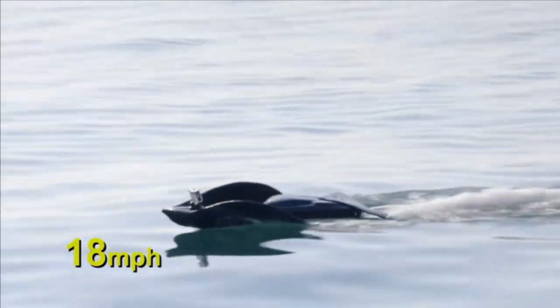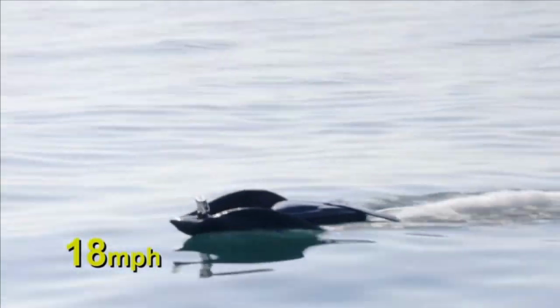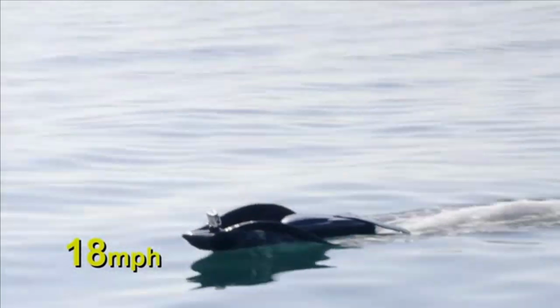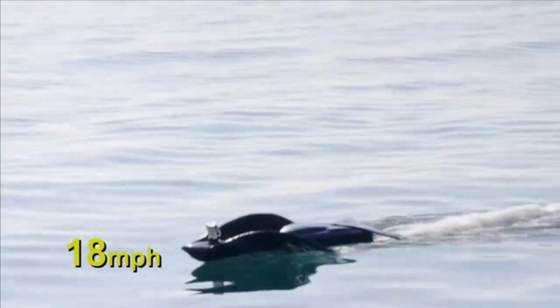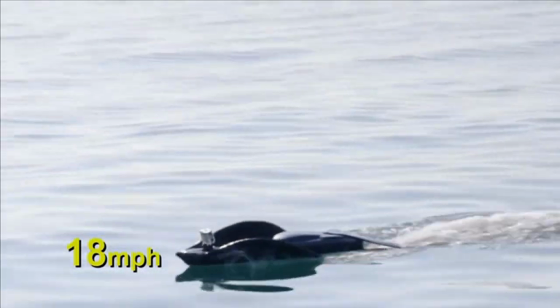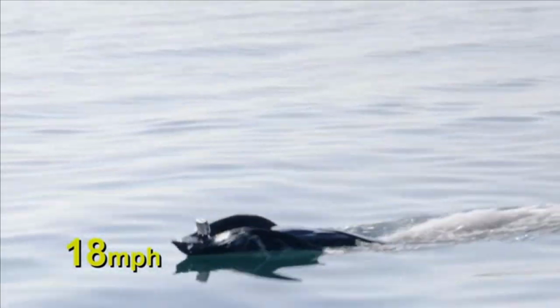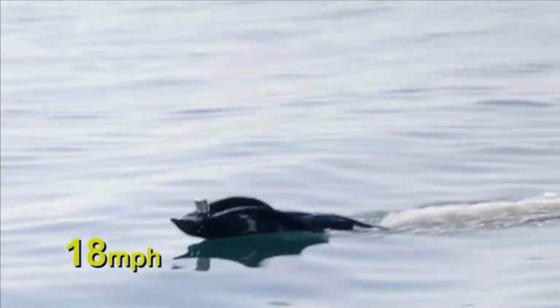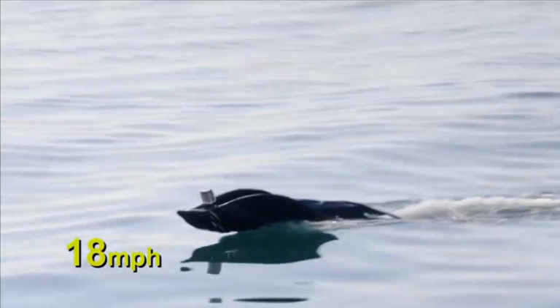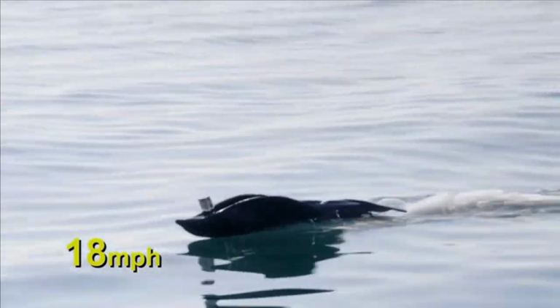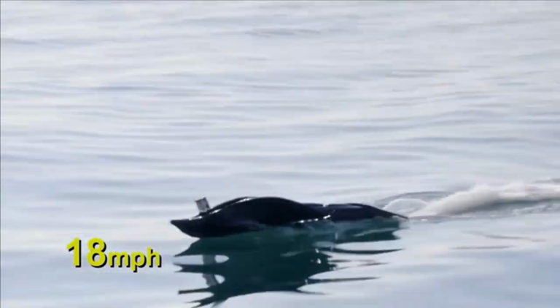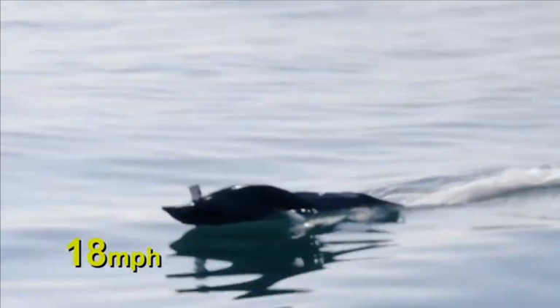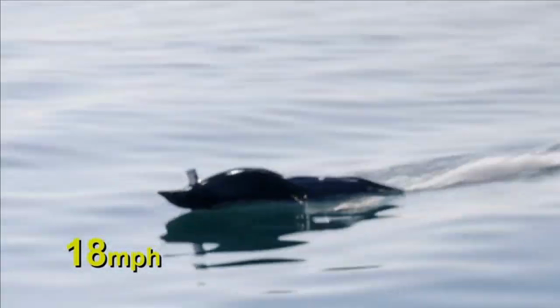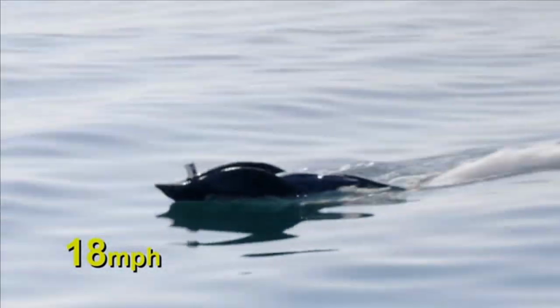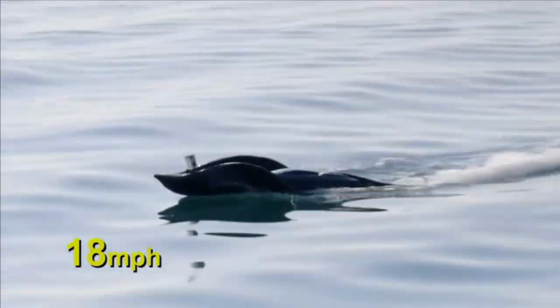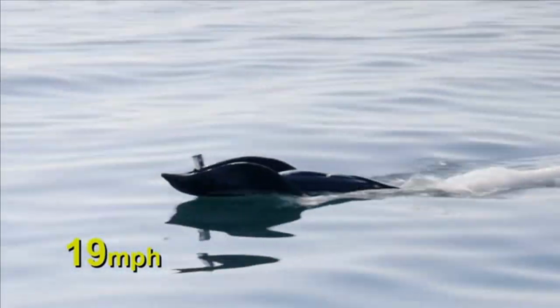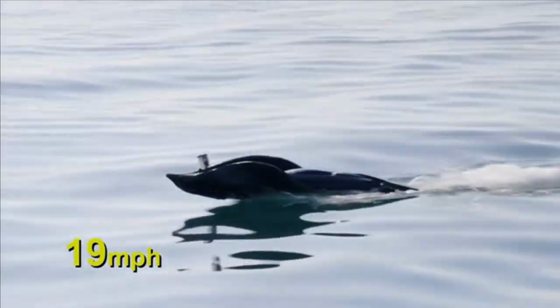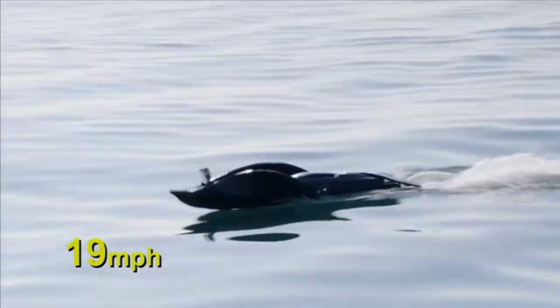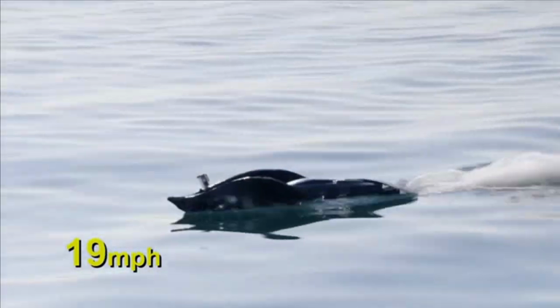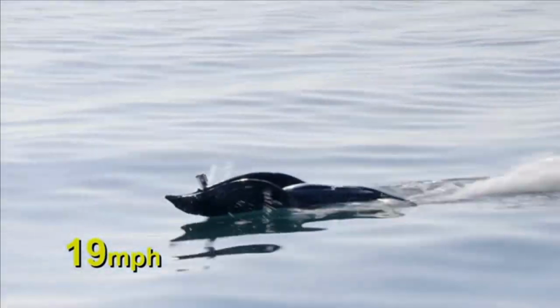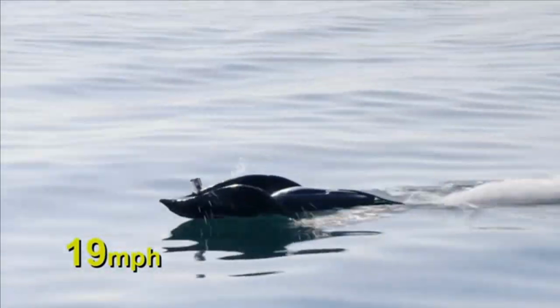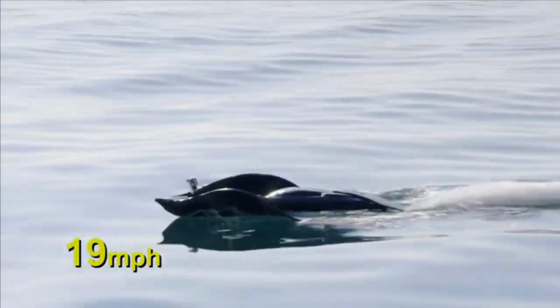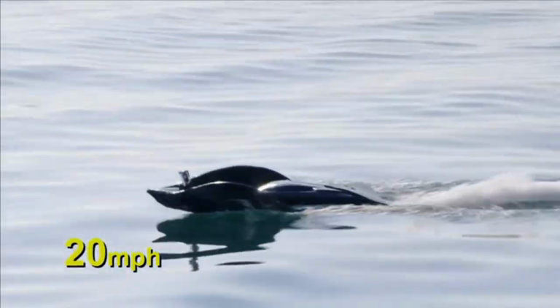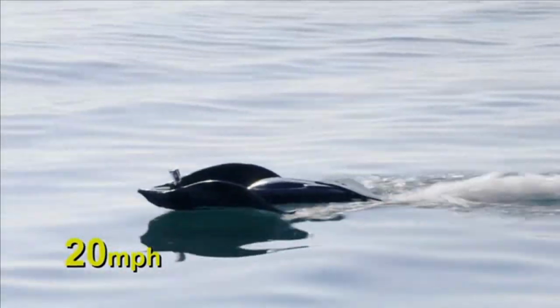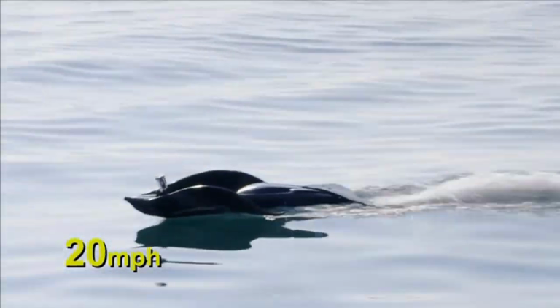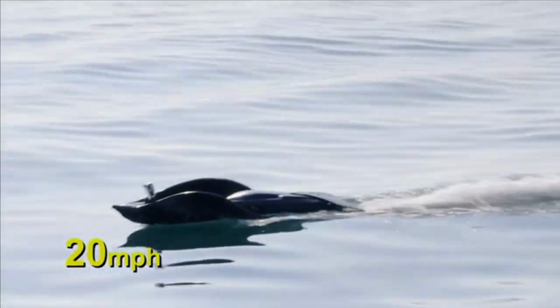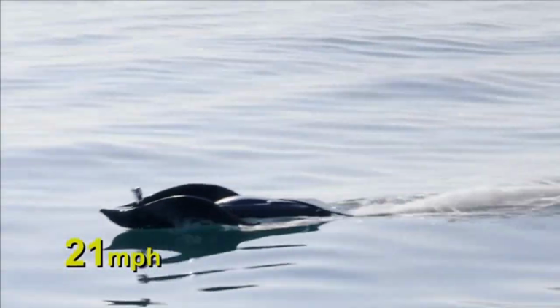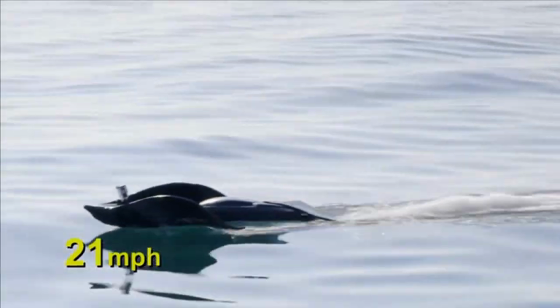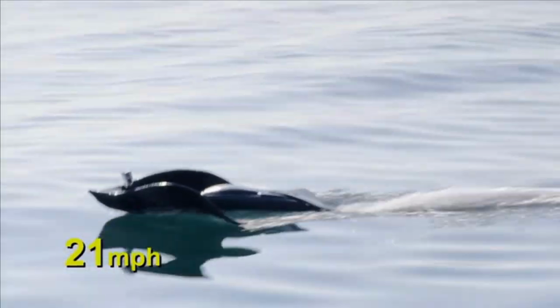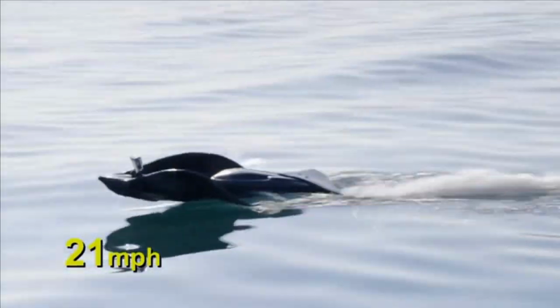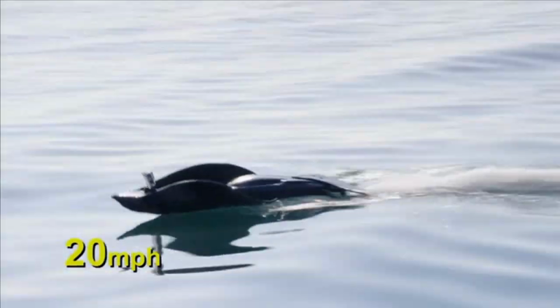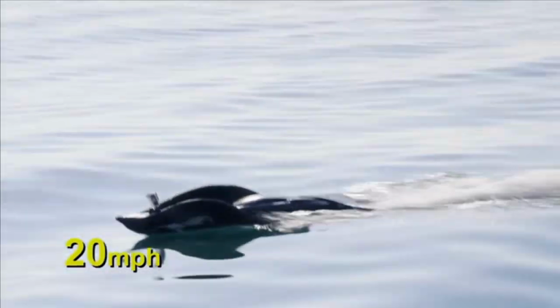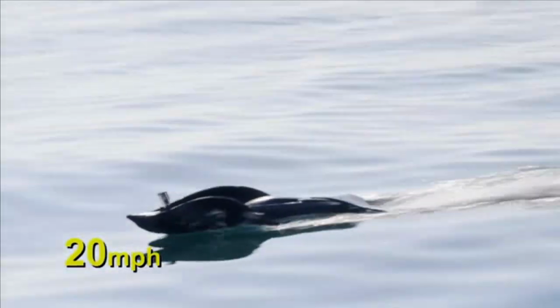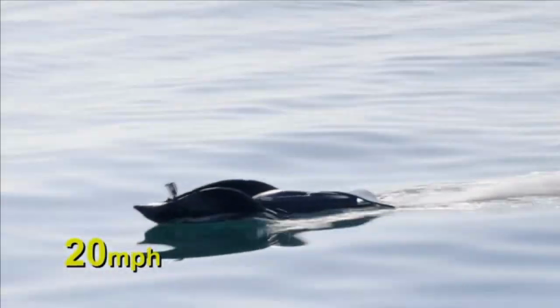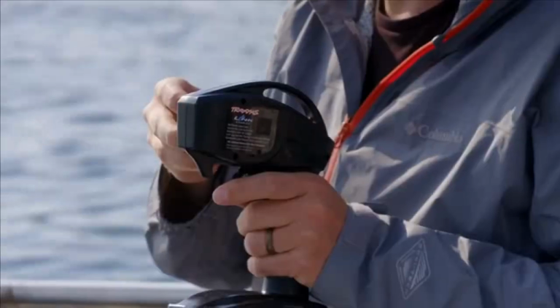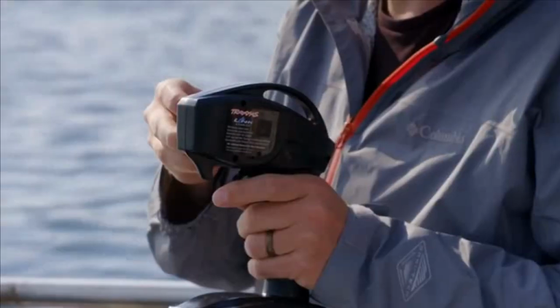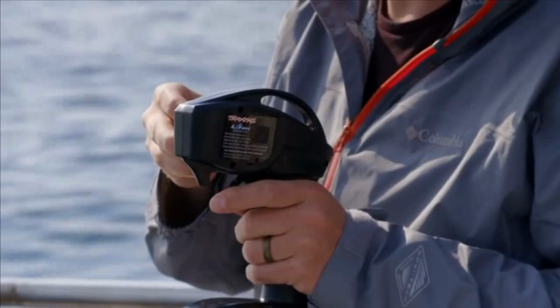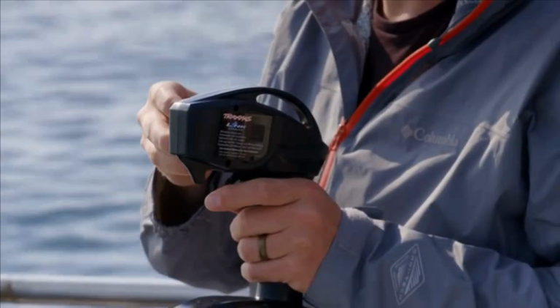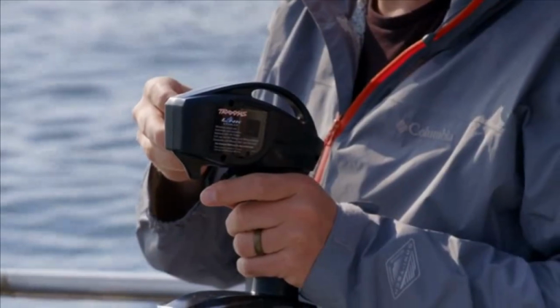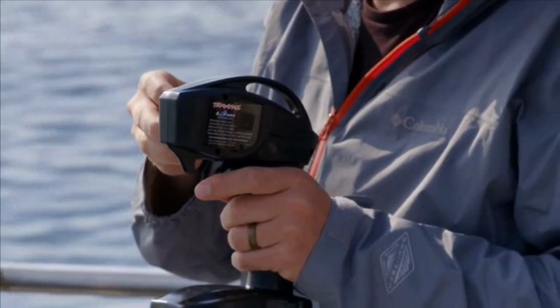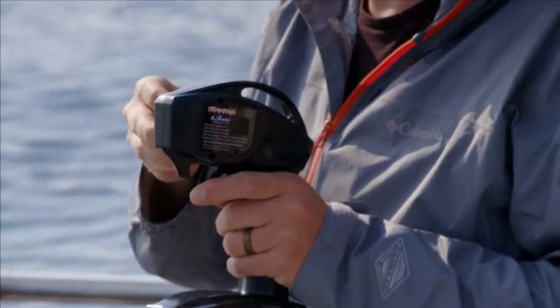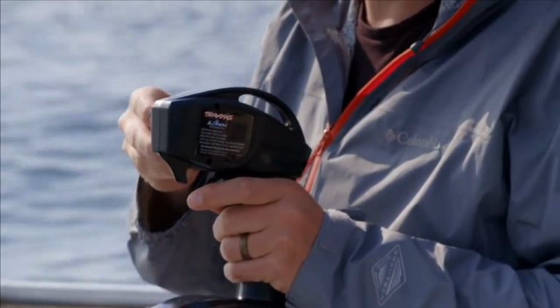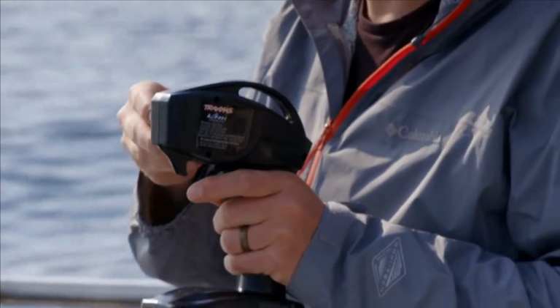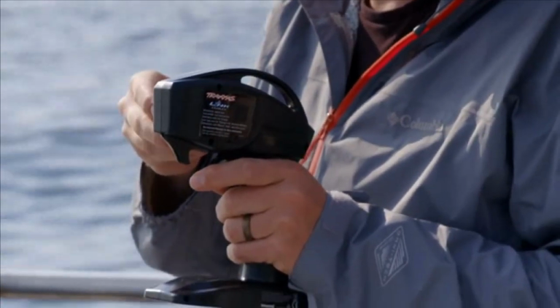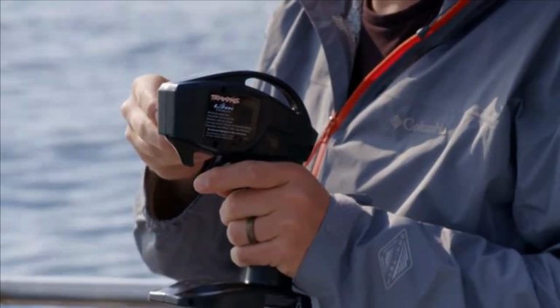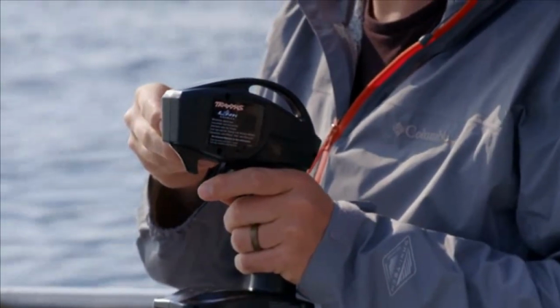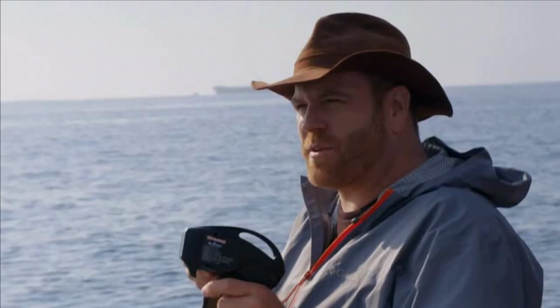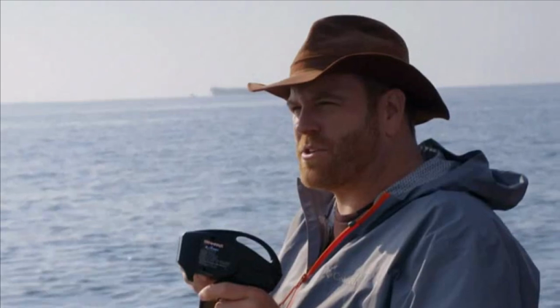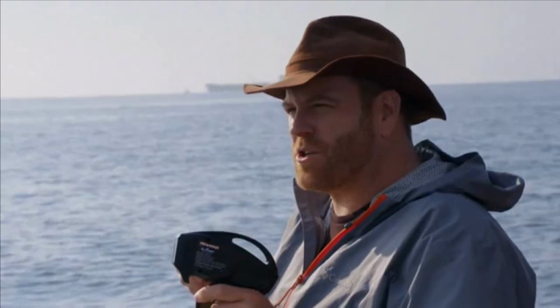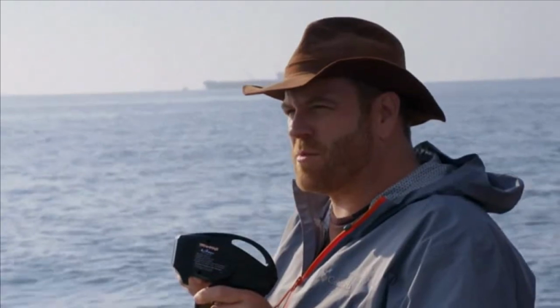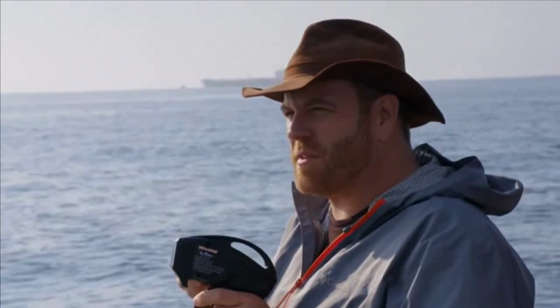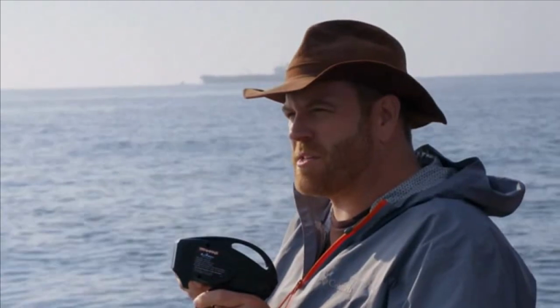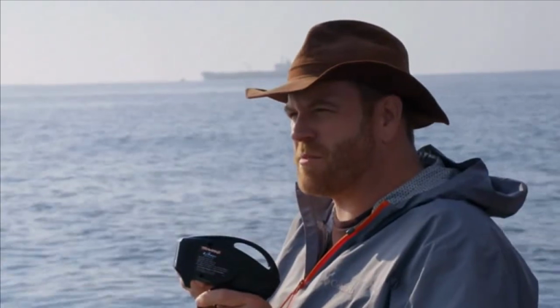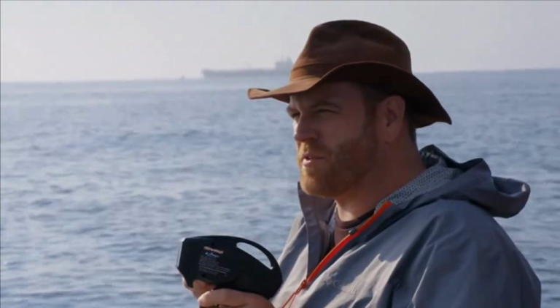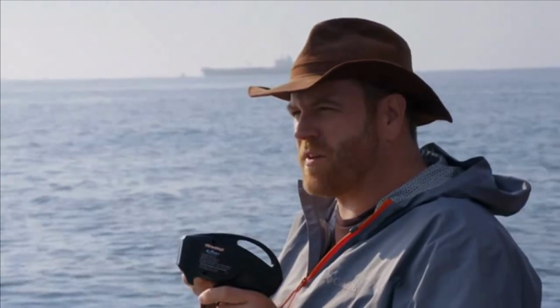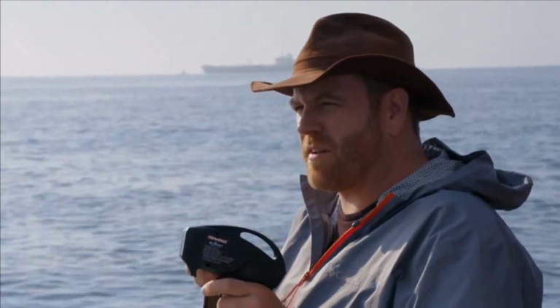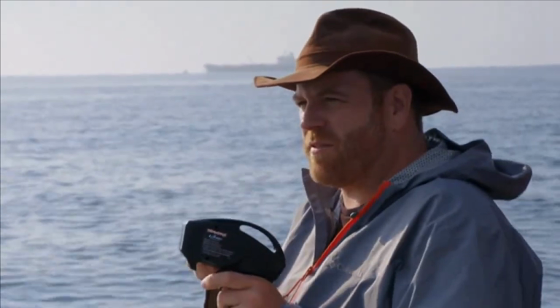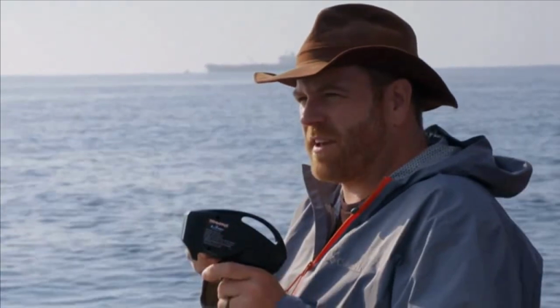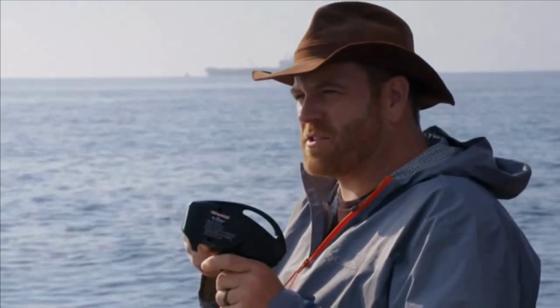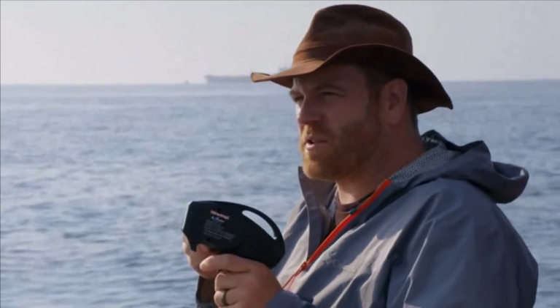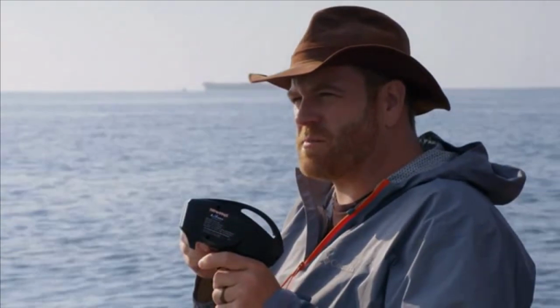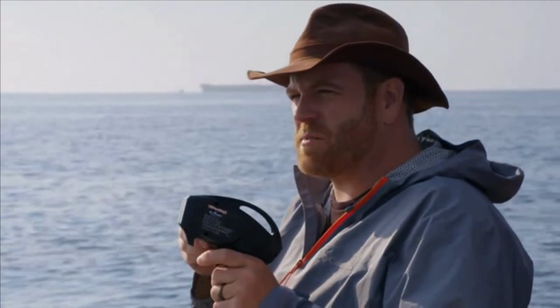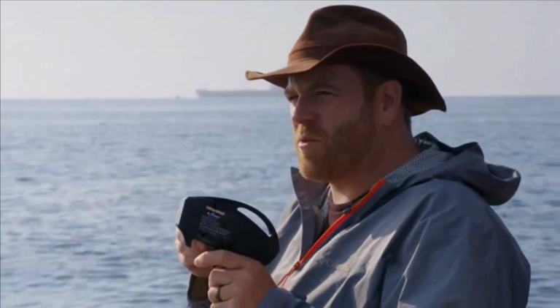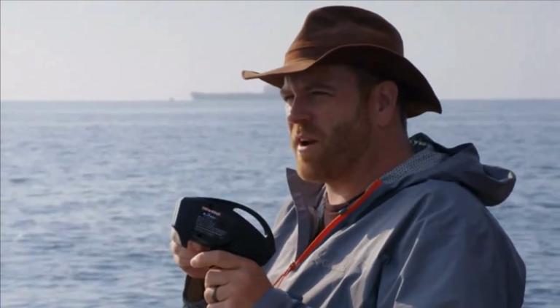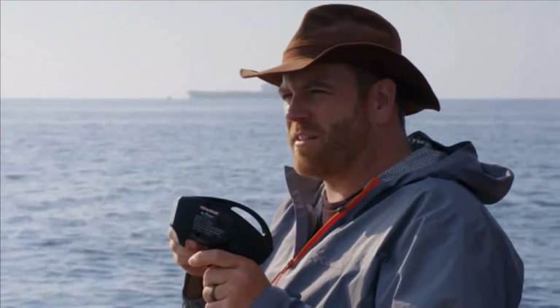As soon as we see the shark, we'll have a split second to accelerate it. I didn't know that shark research could be this much fun. I feel like it's Christmas morning.